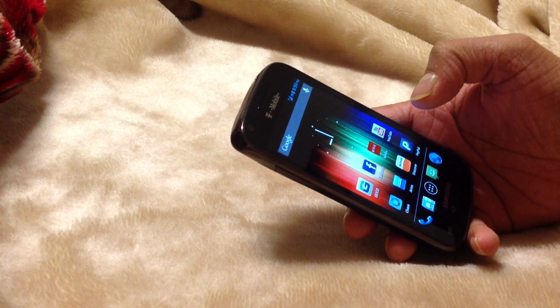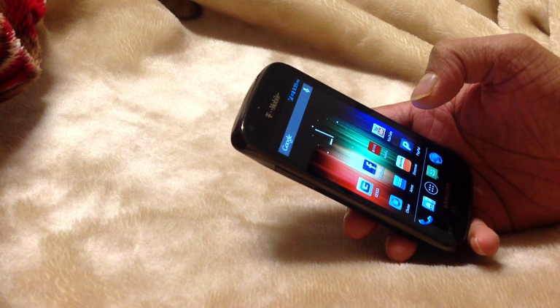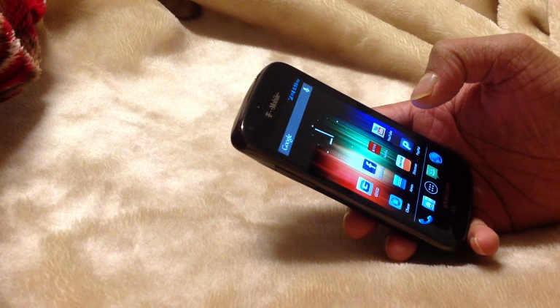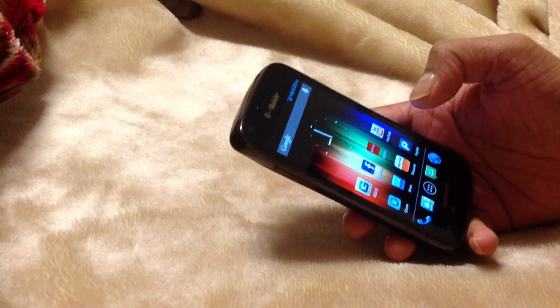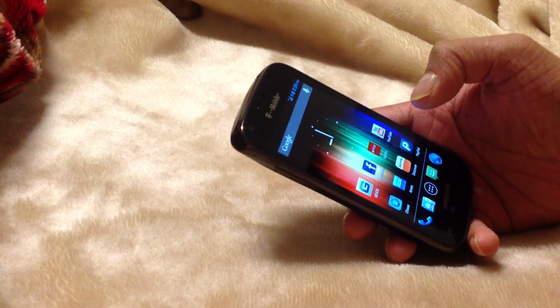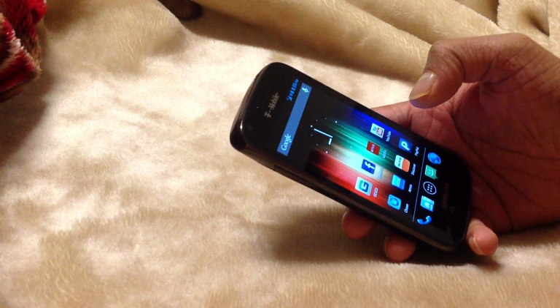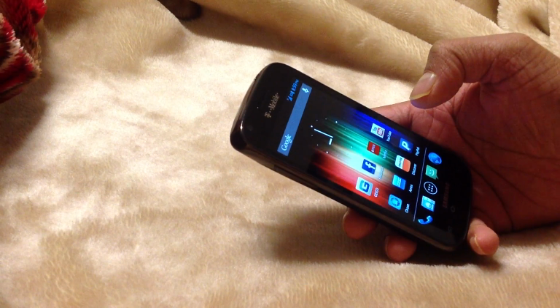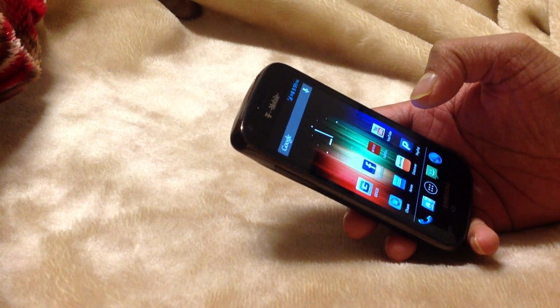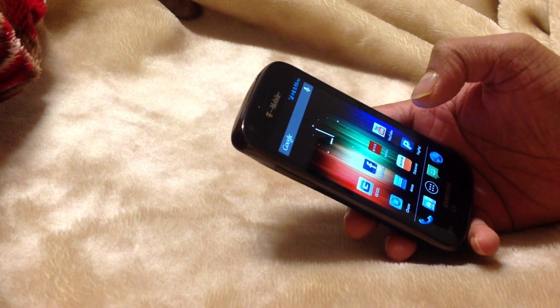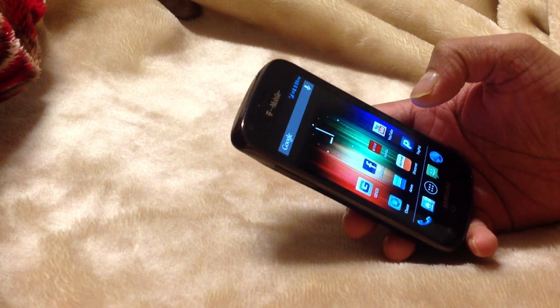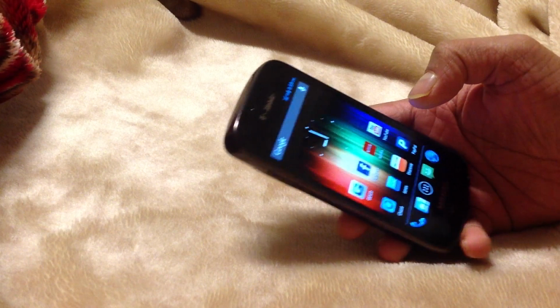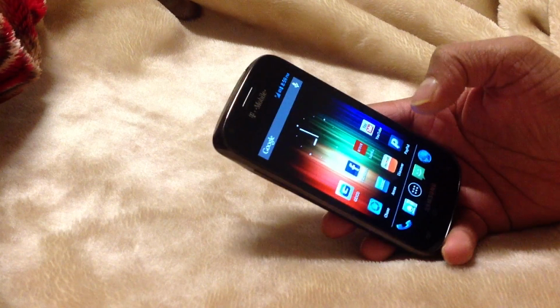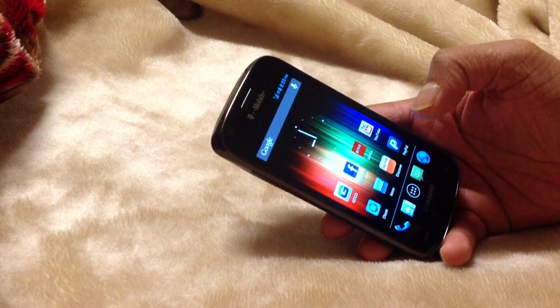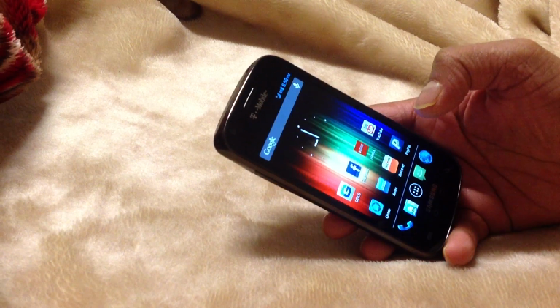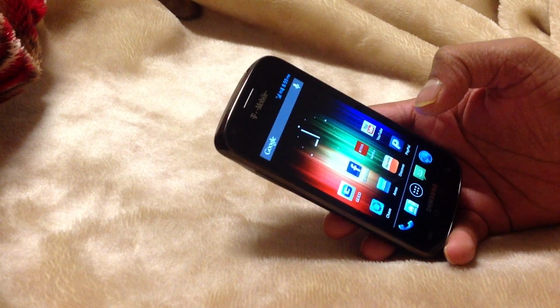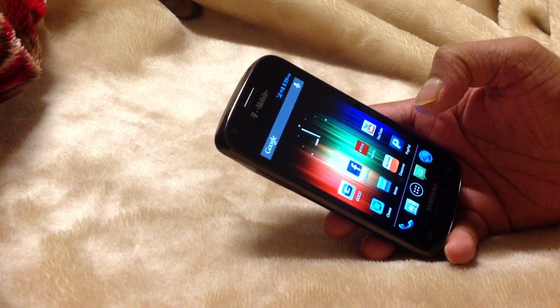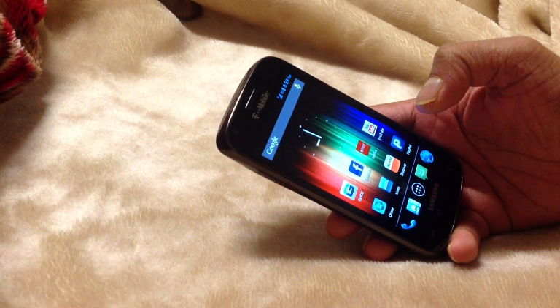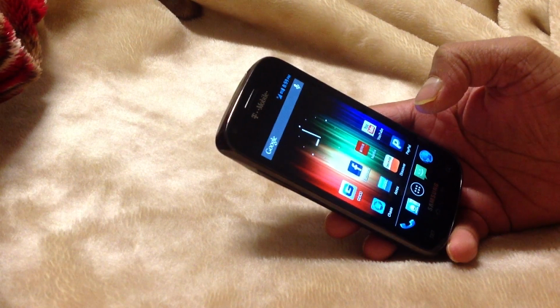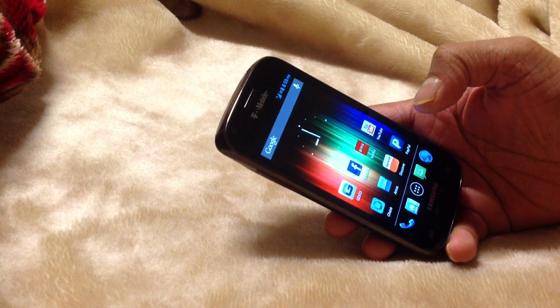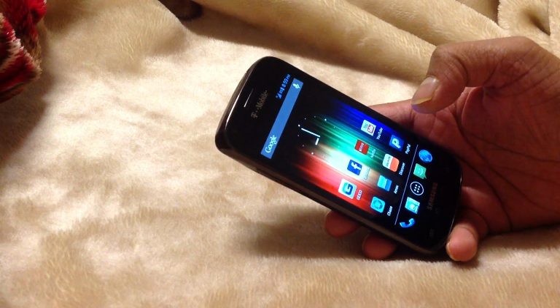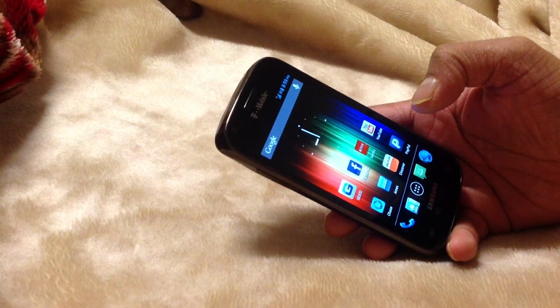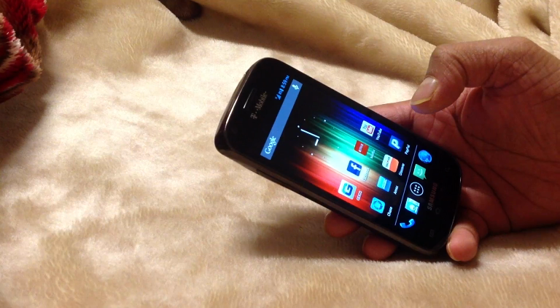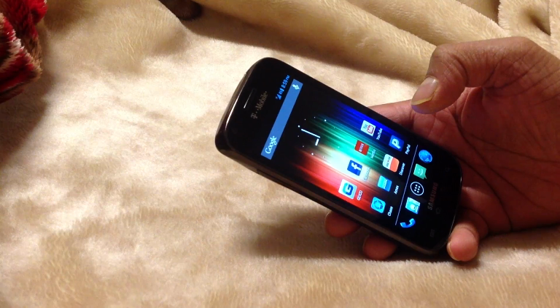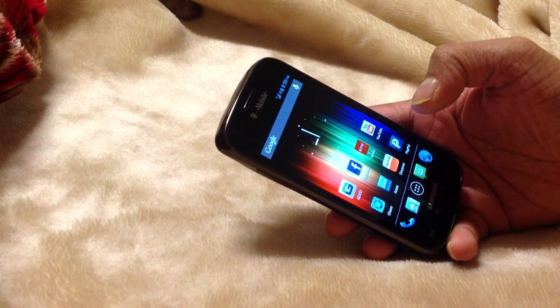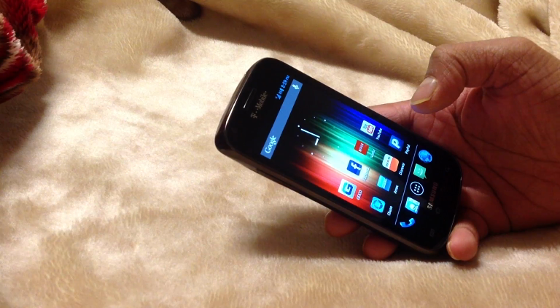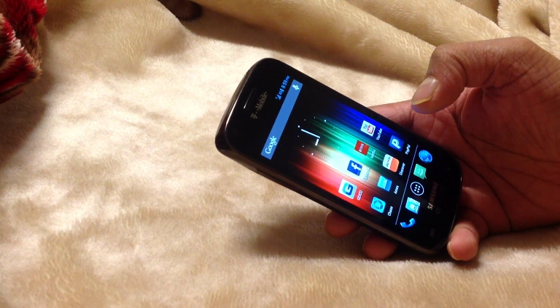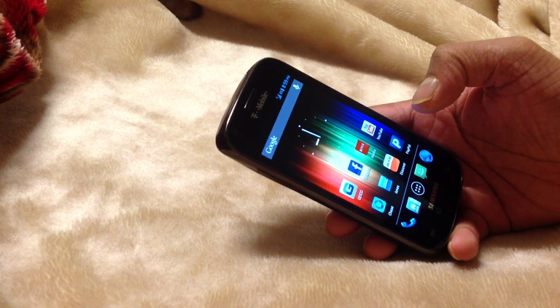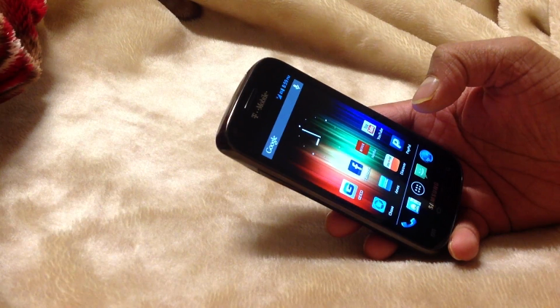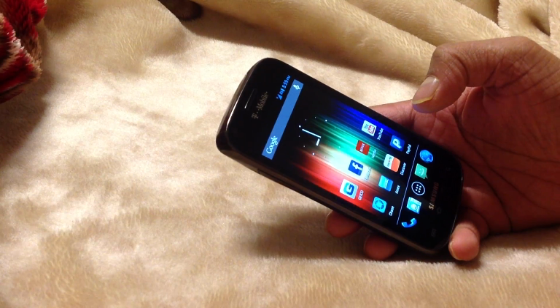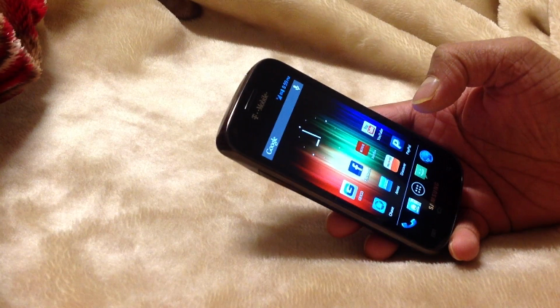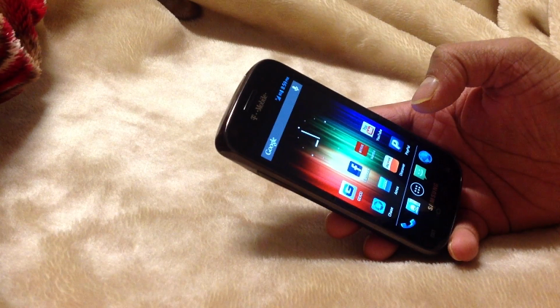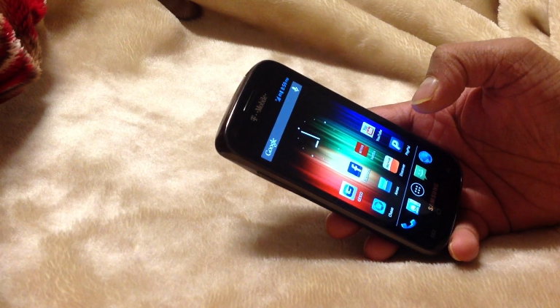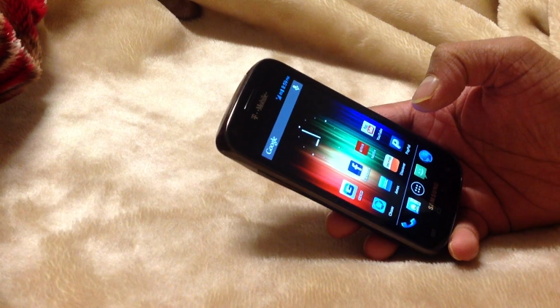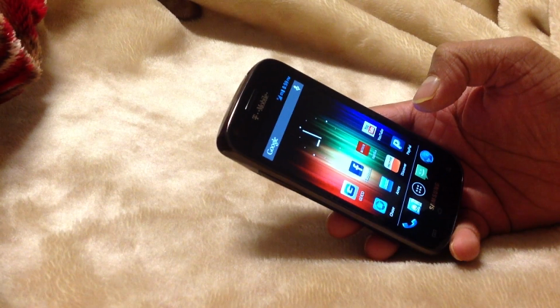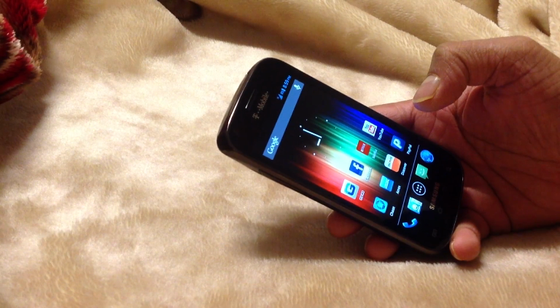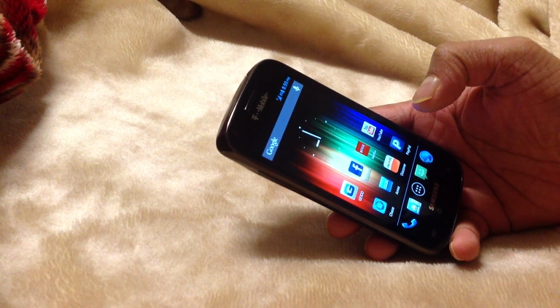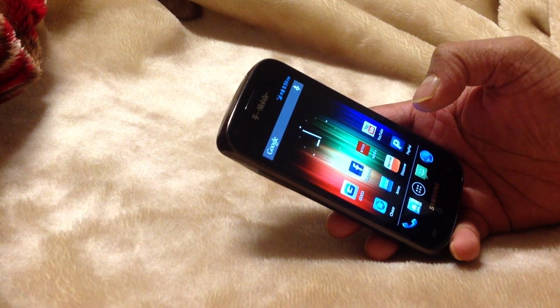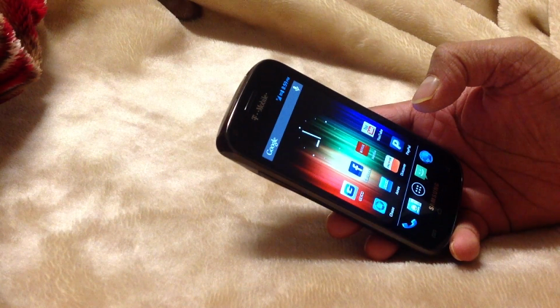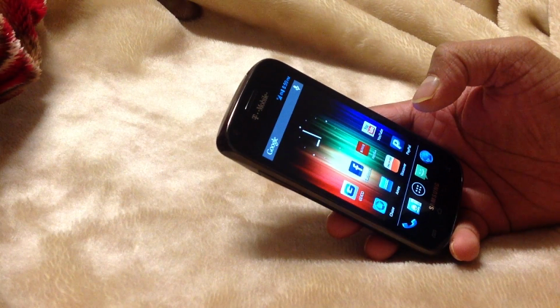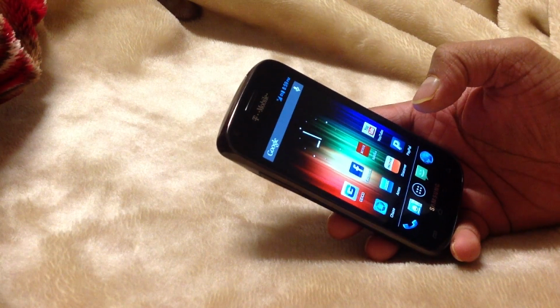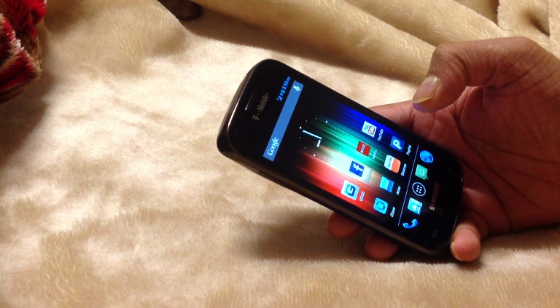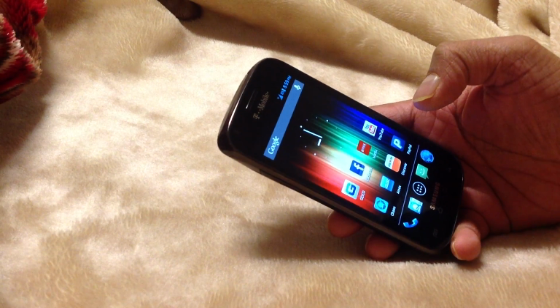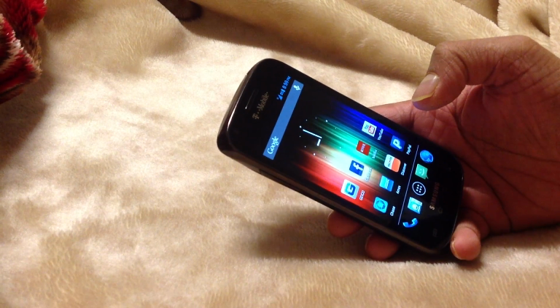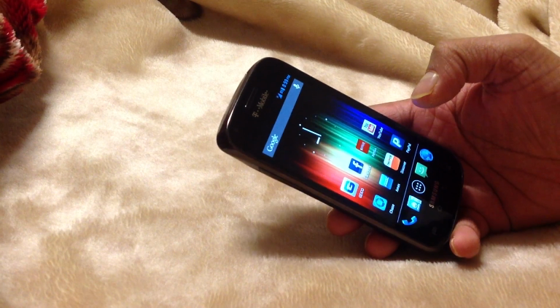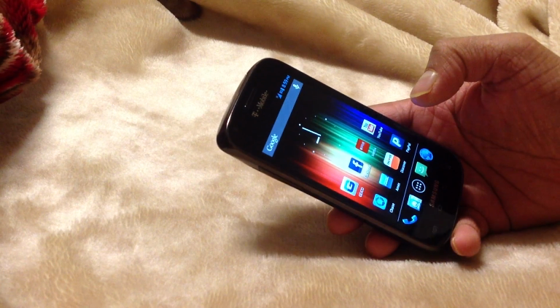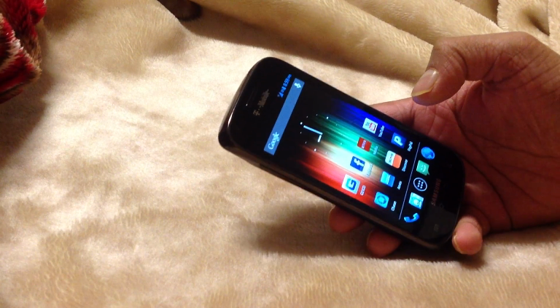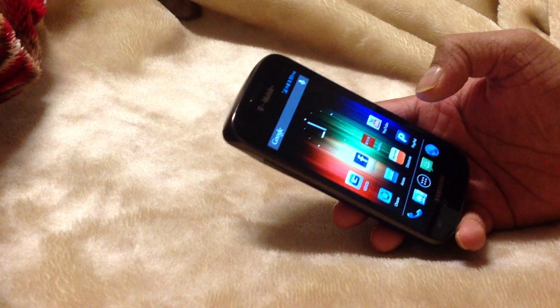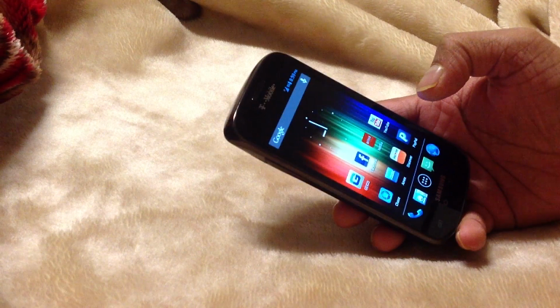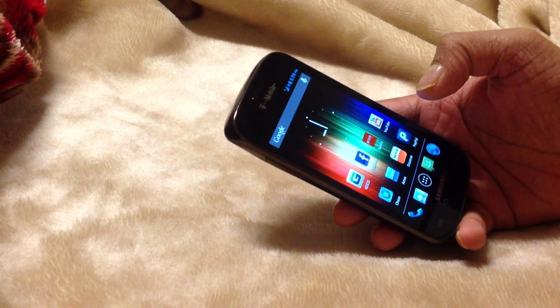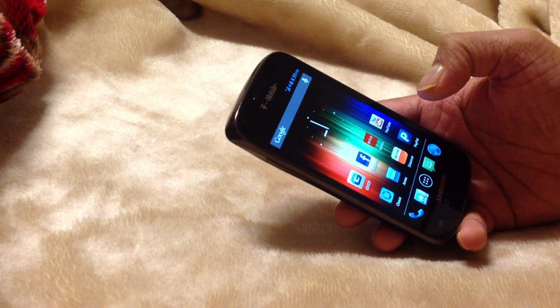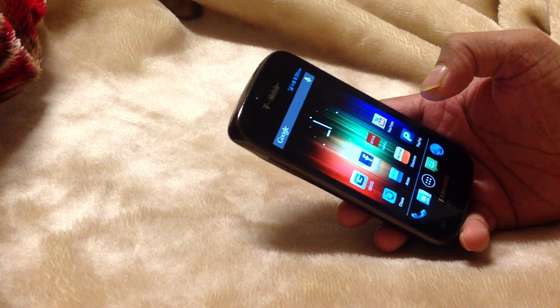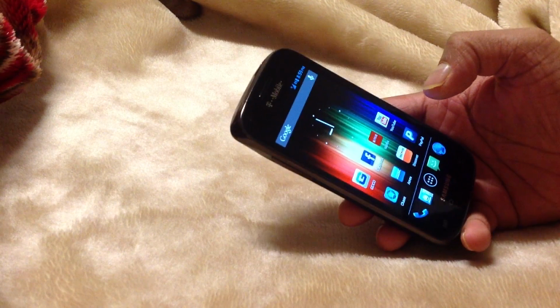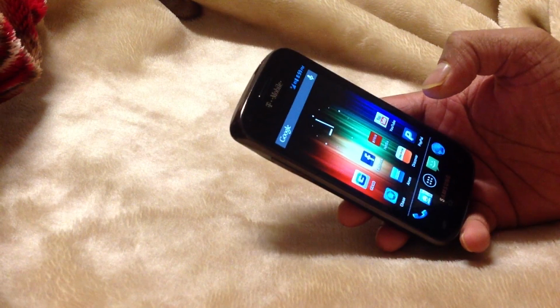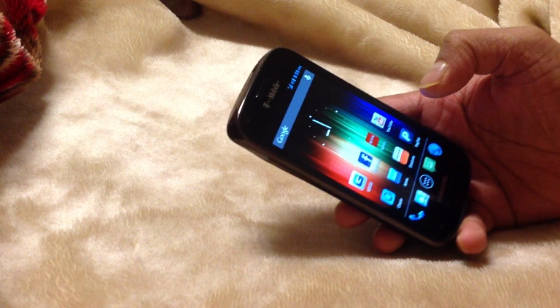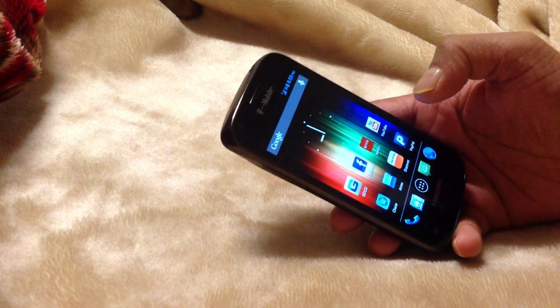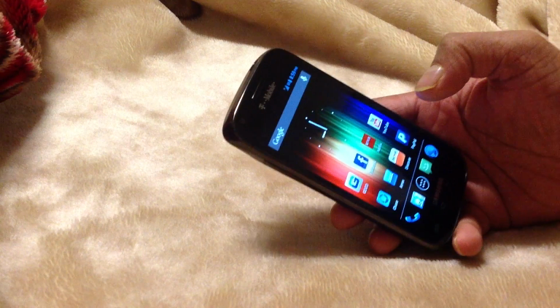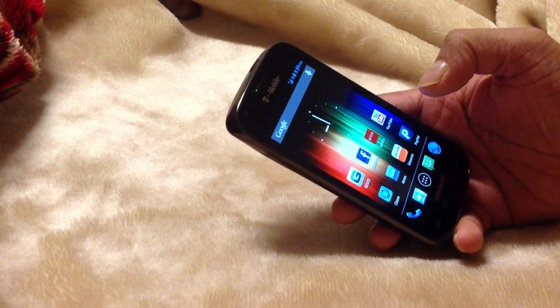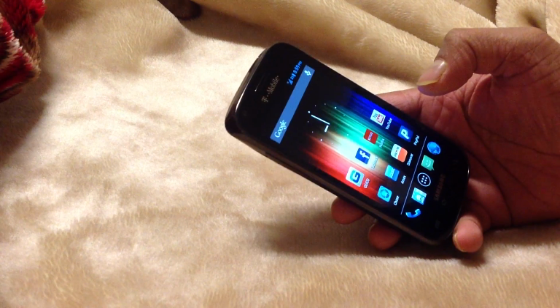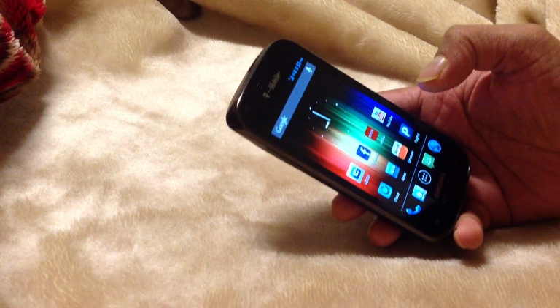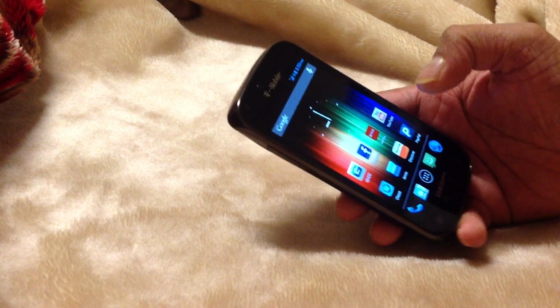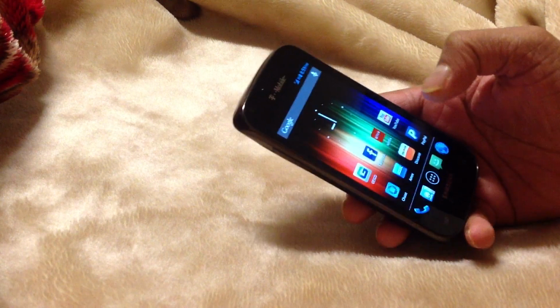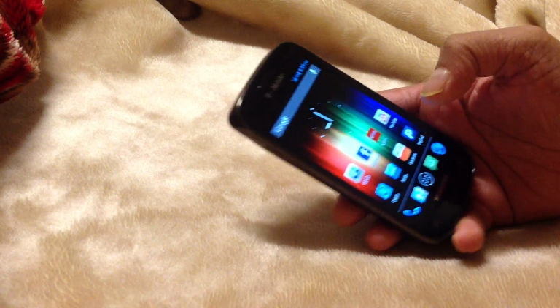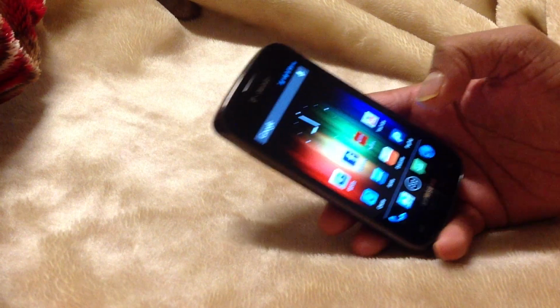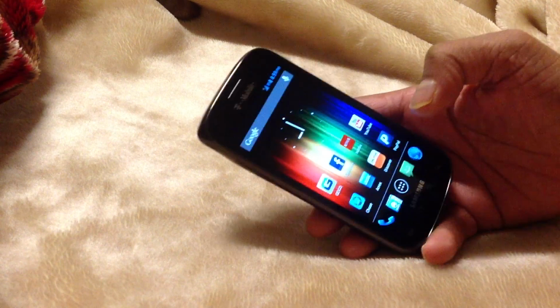When you go to their website, it will say stable ROM, and I guess that's the only ROM that I have there.